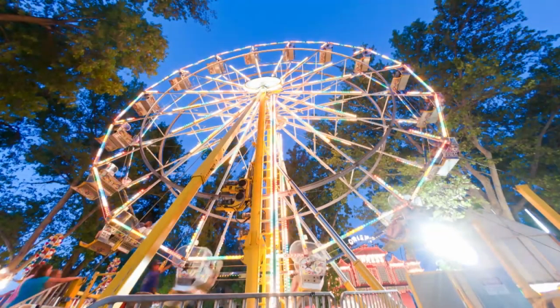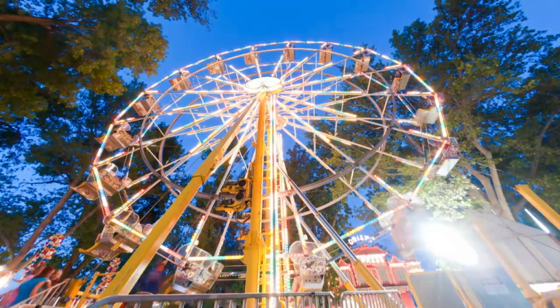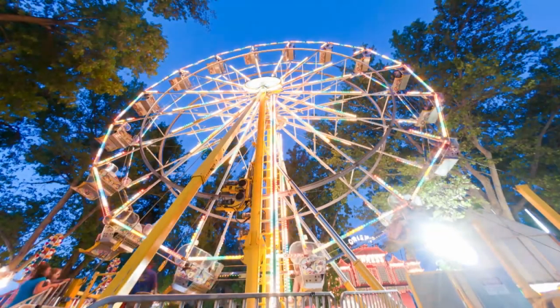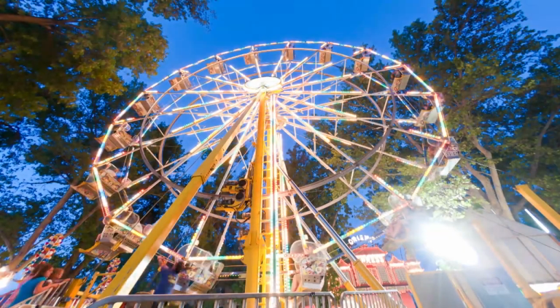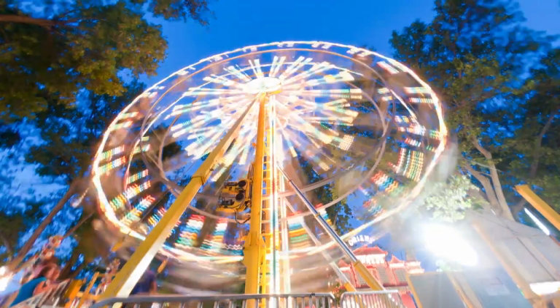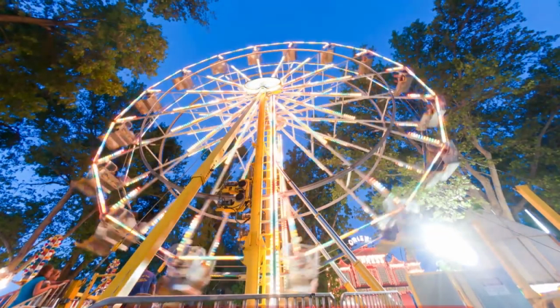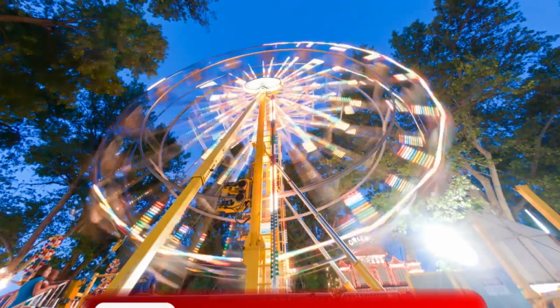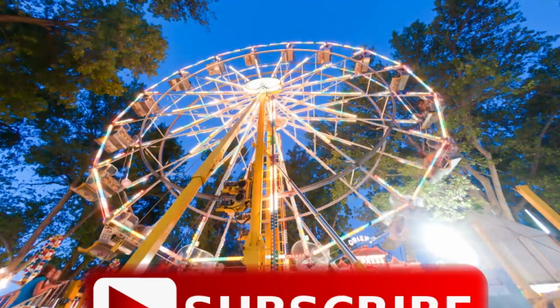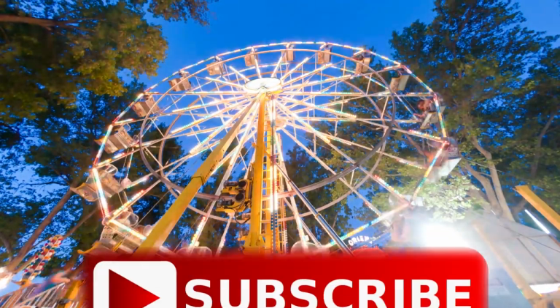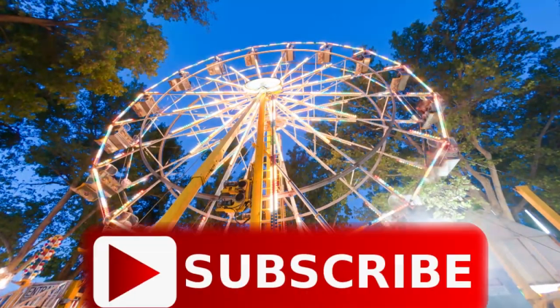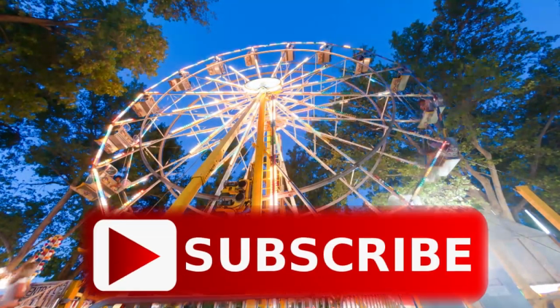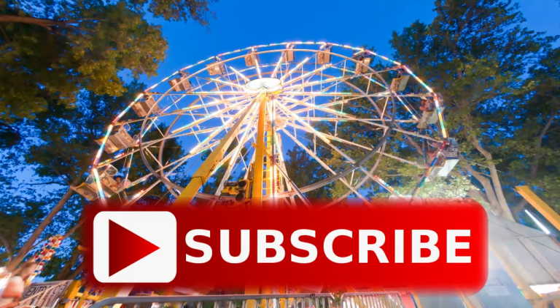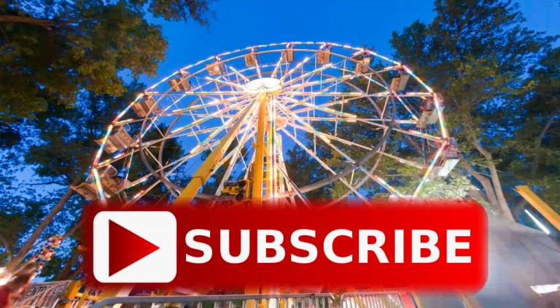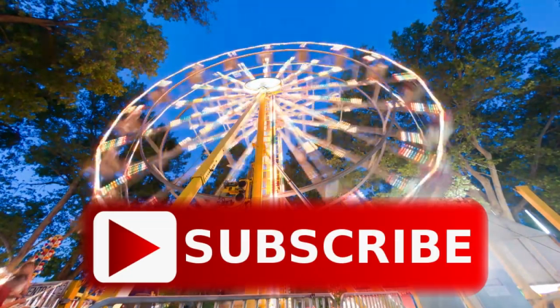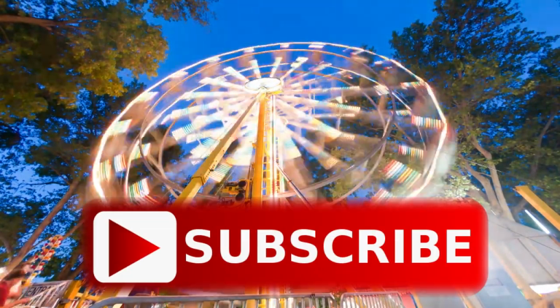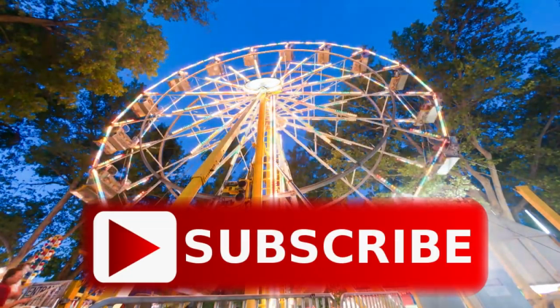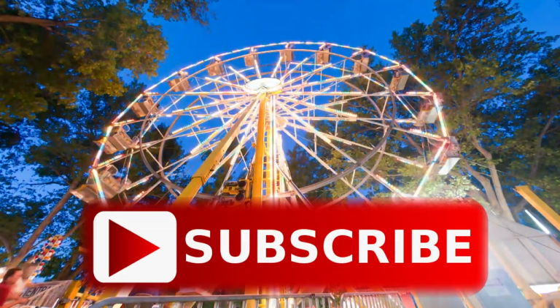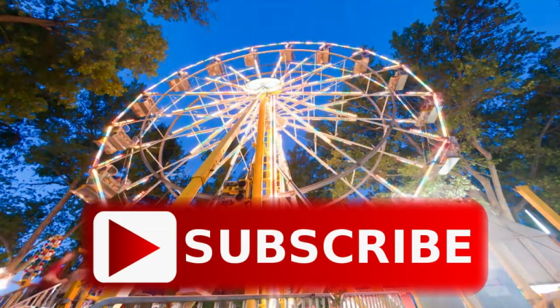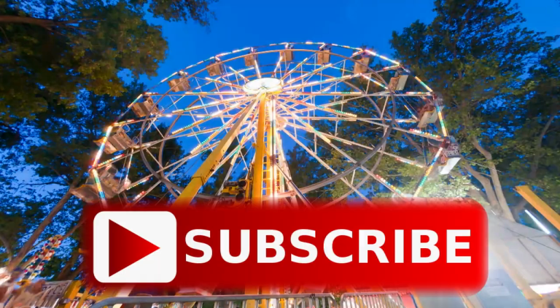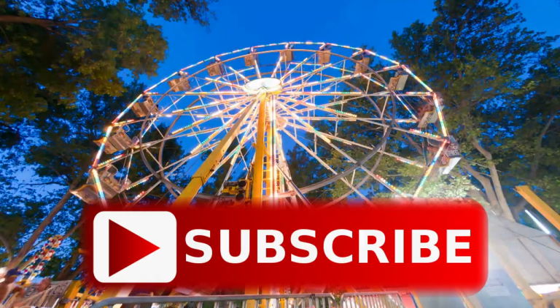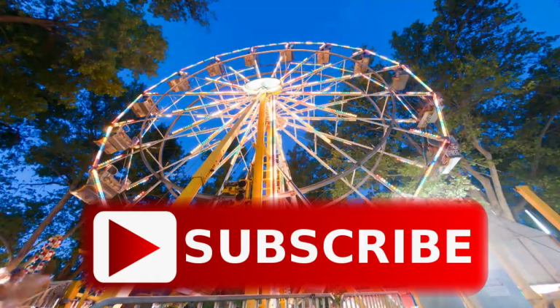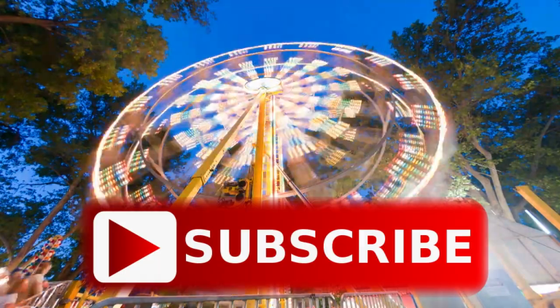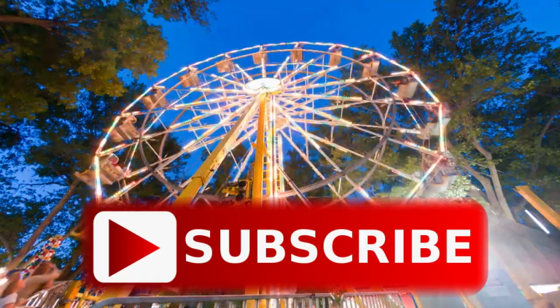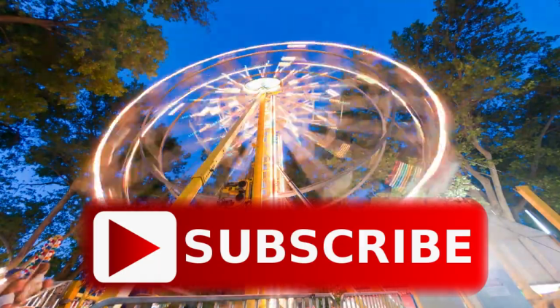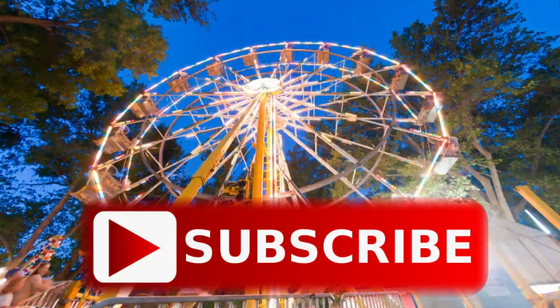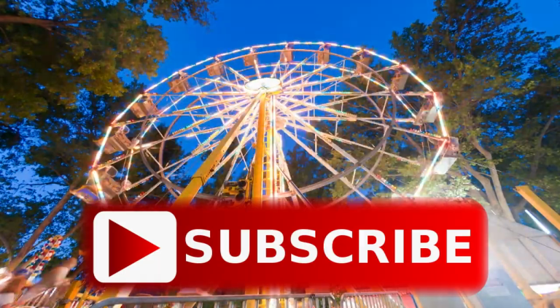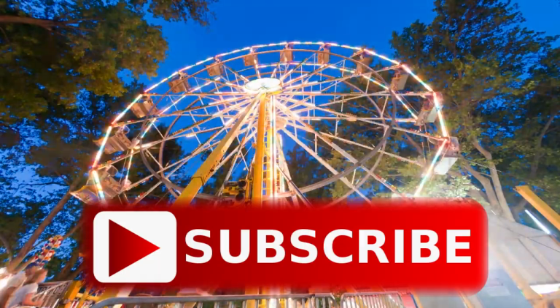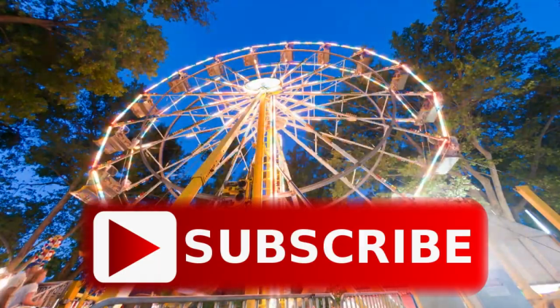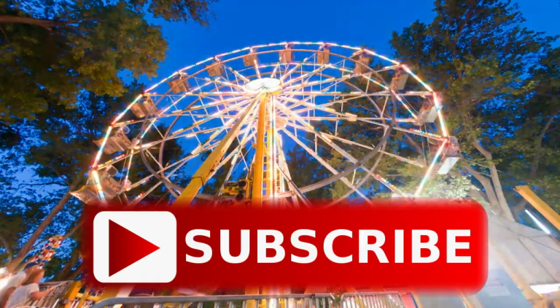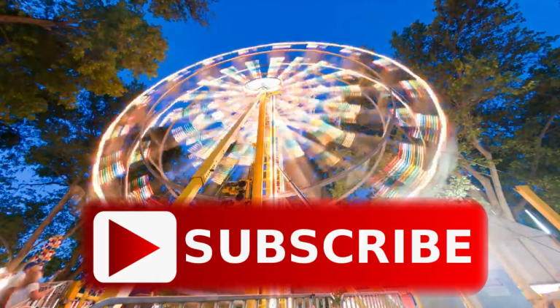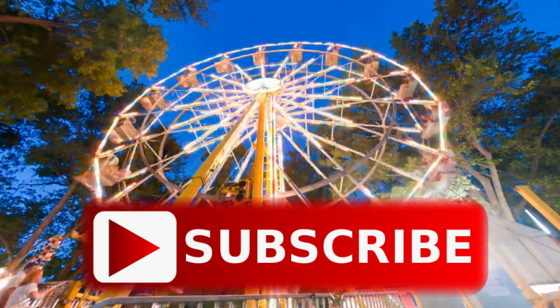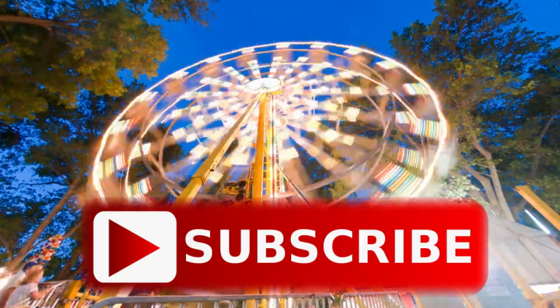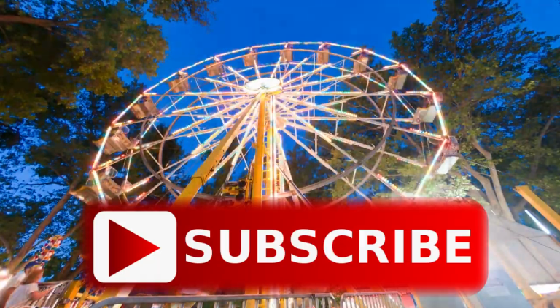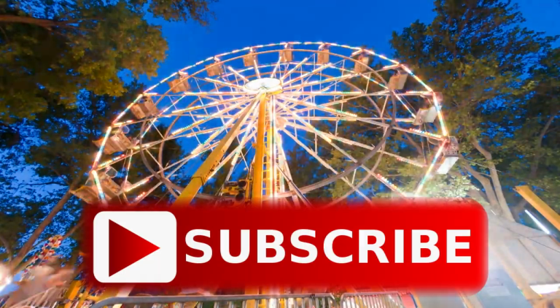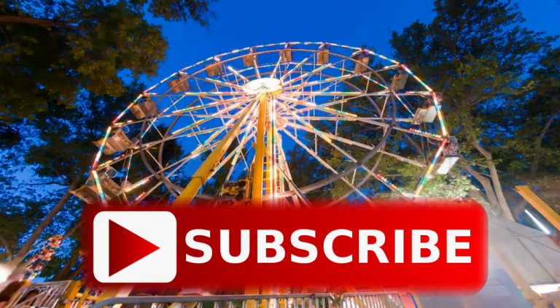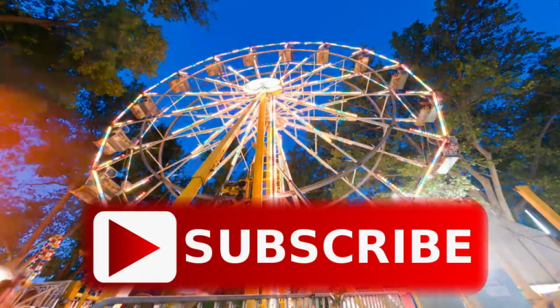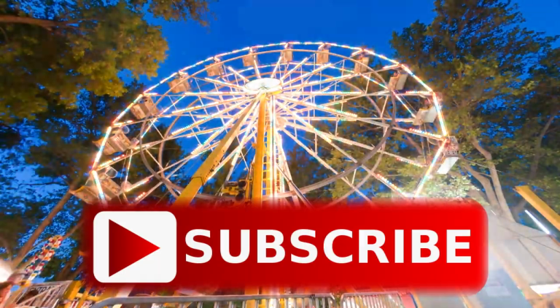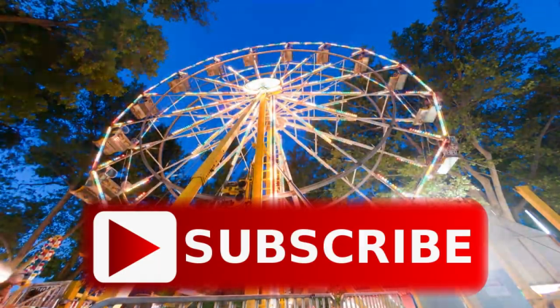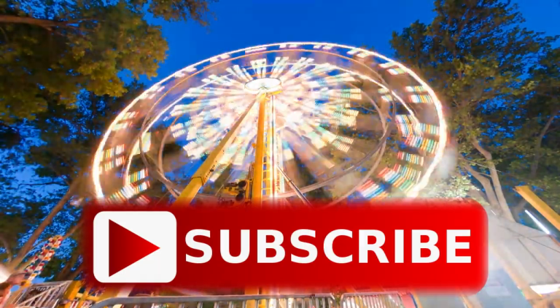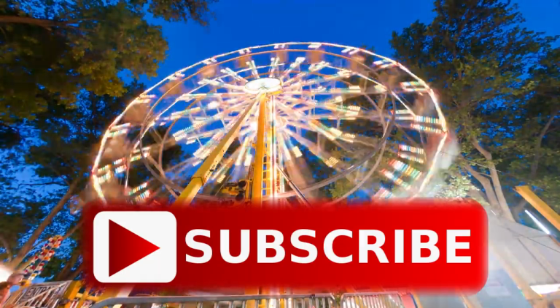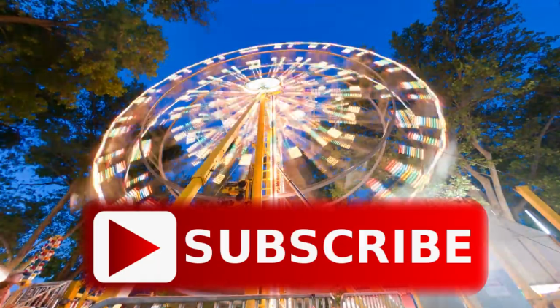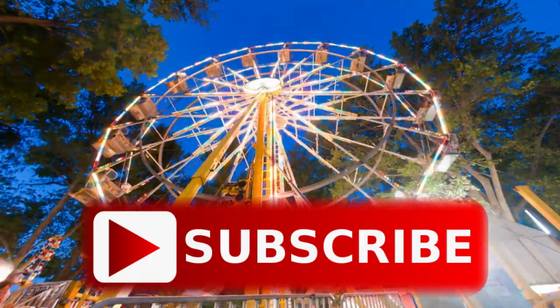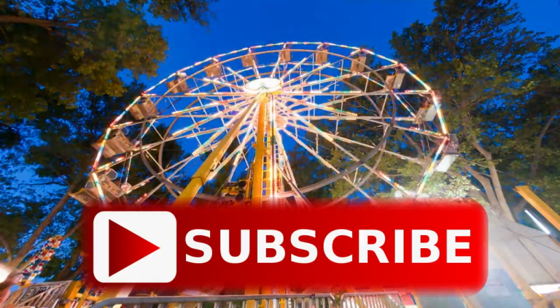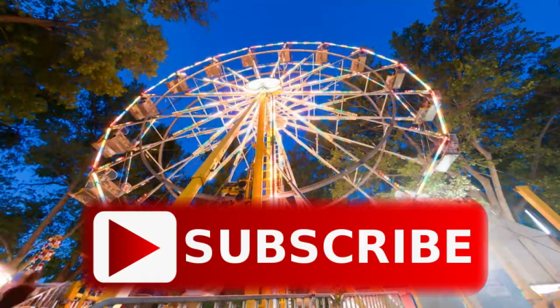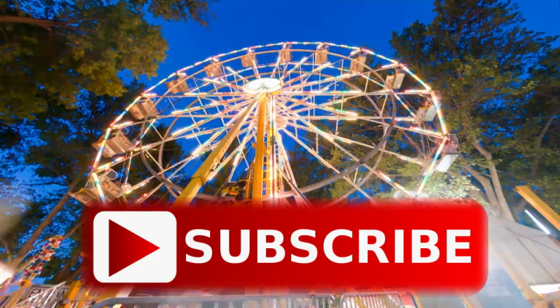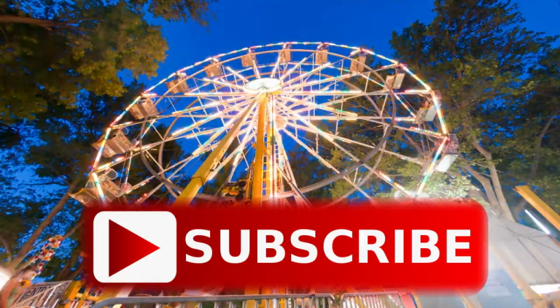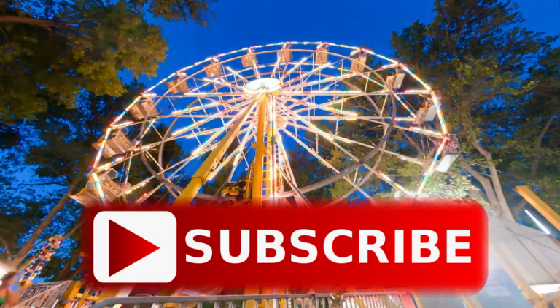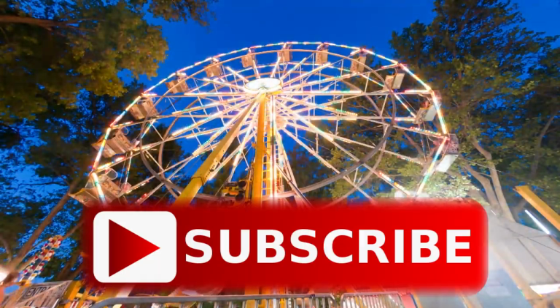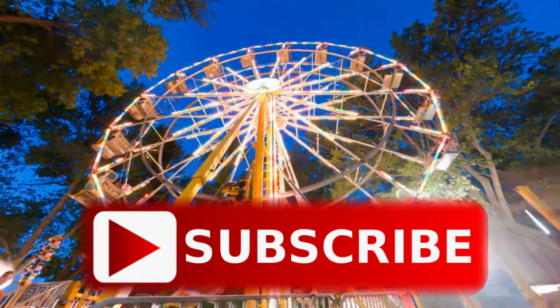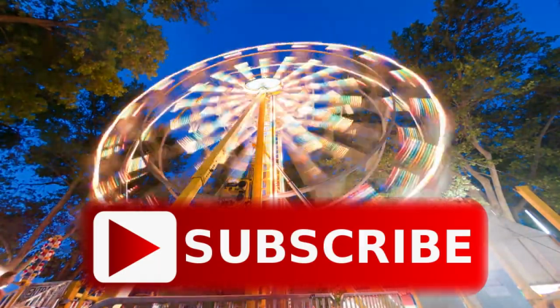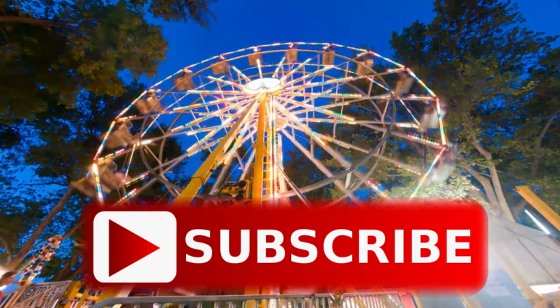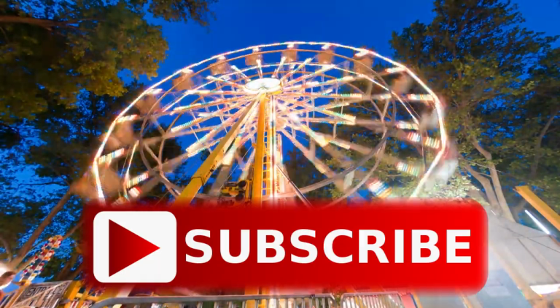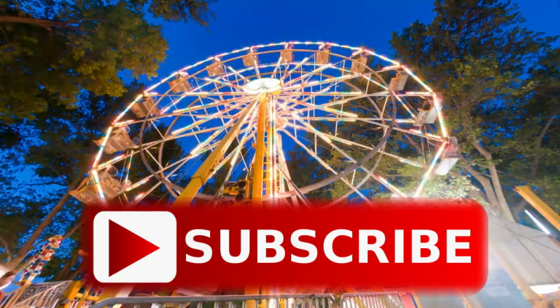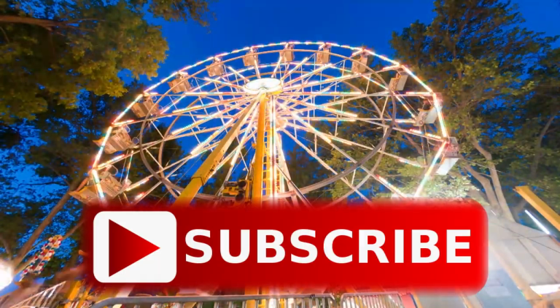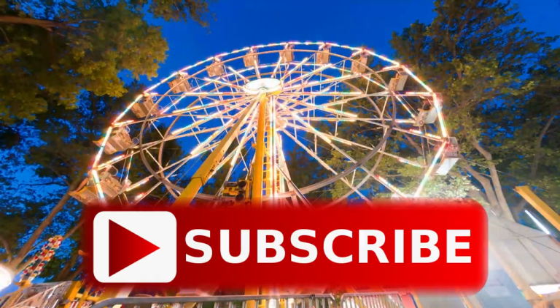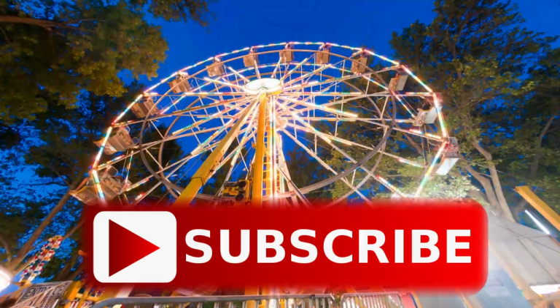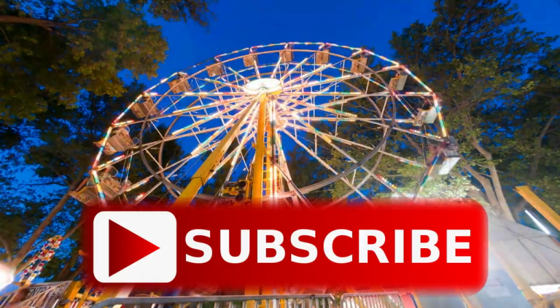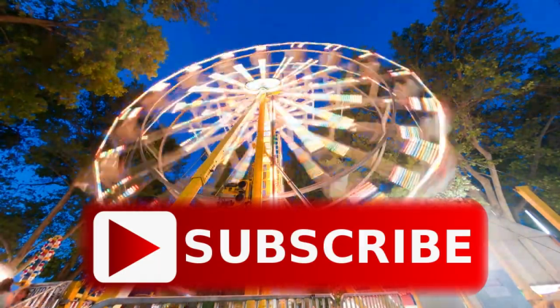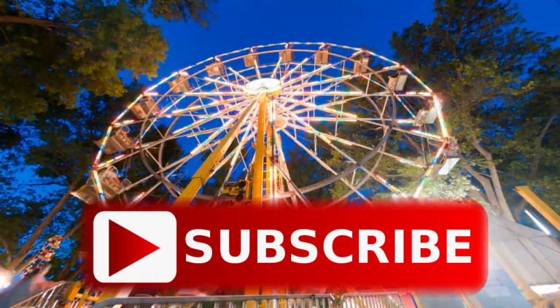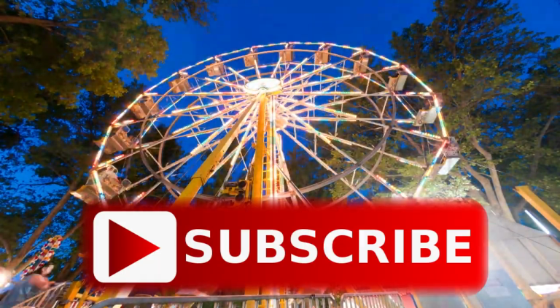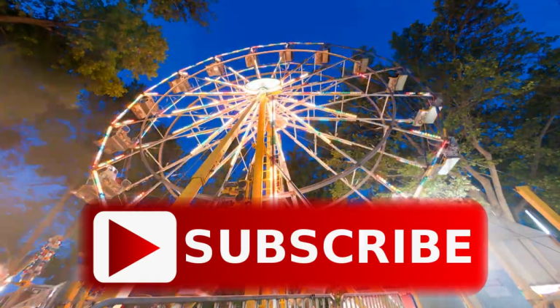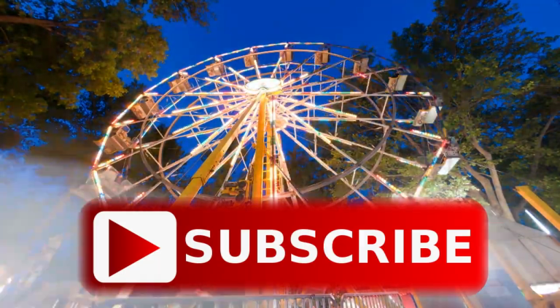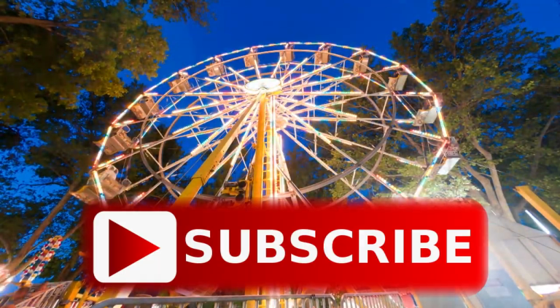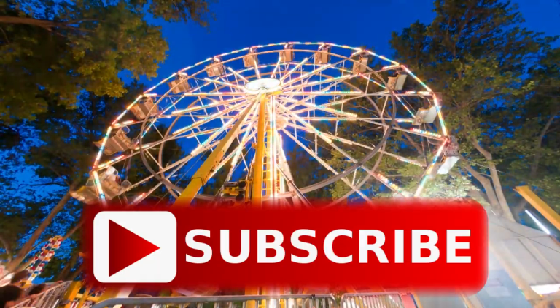So come along — subscribe to our channel to explore the amazing technological journey of mankind.